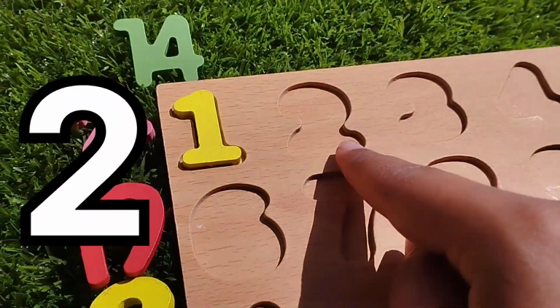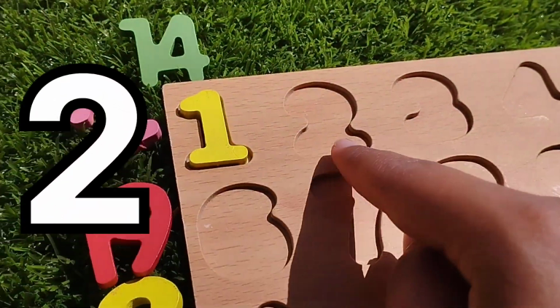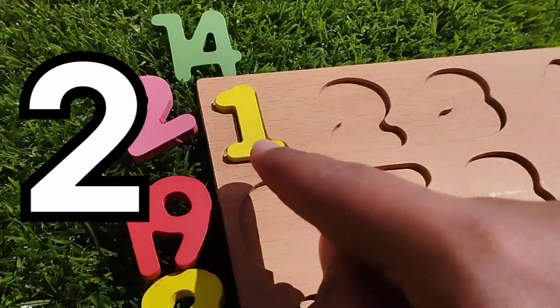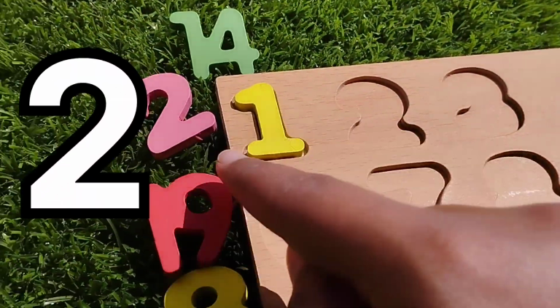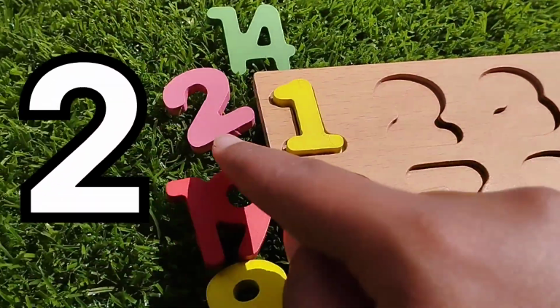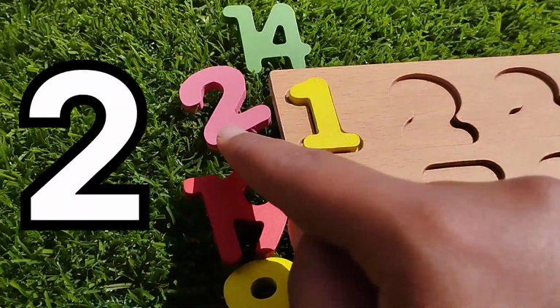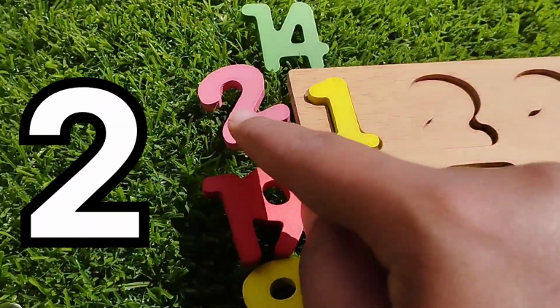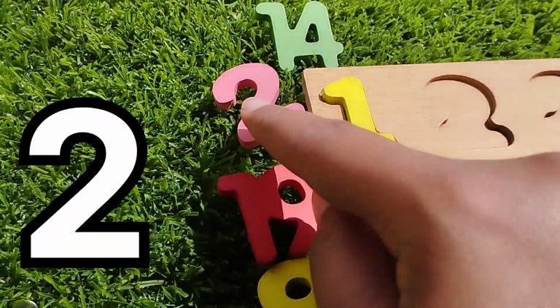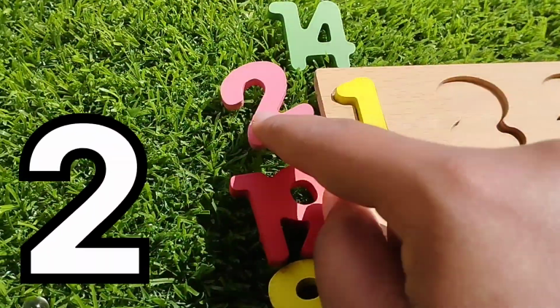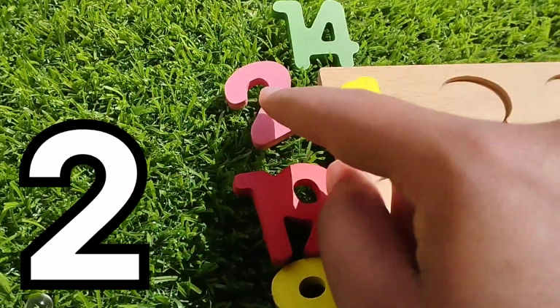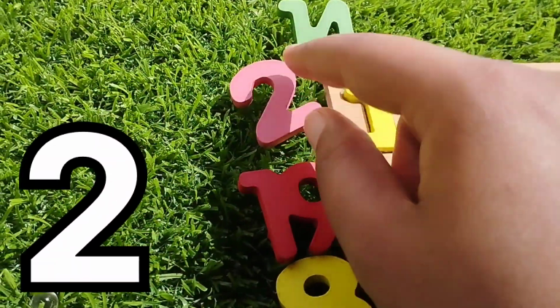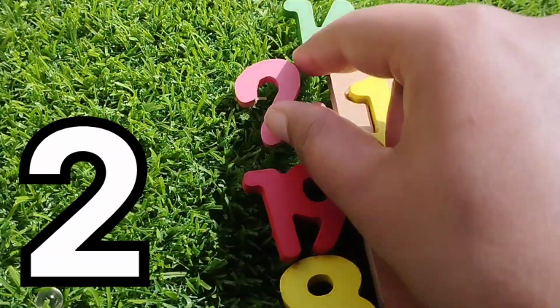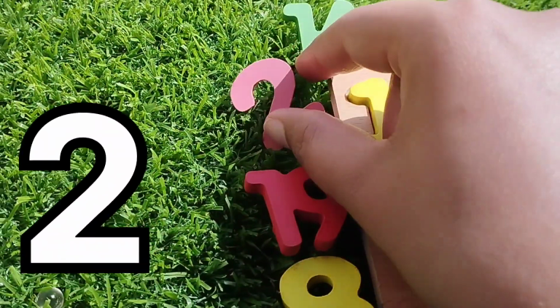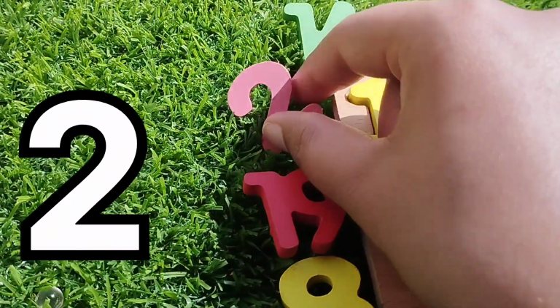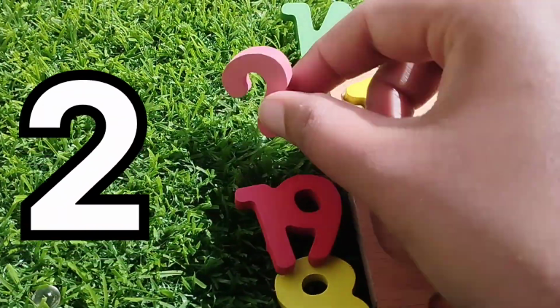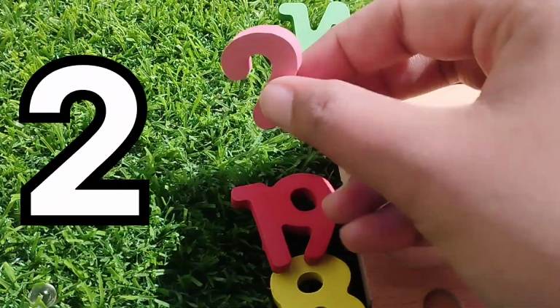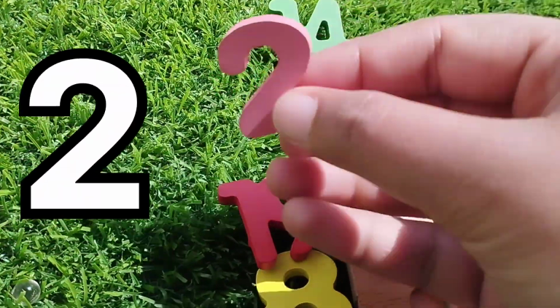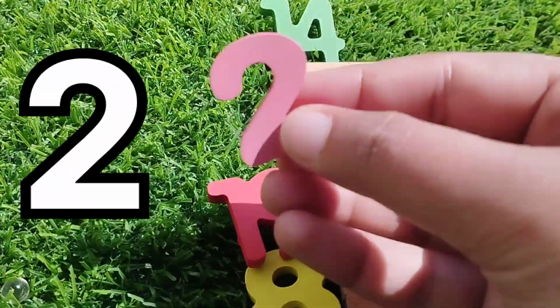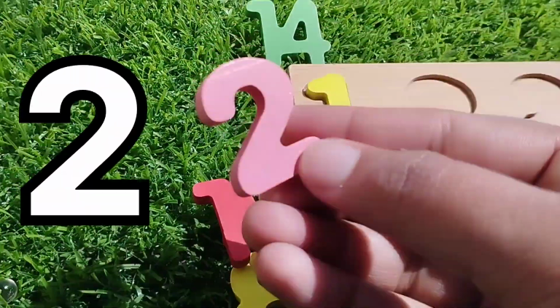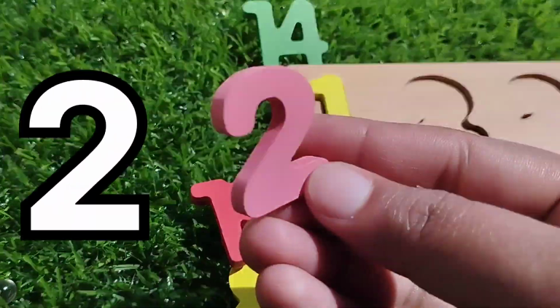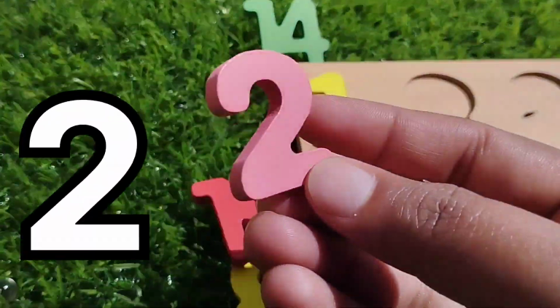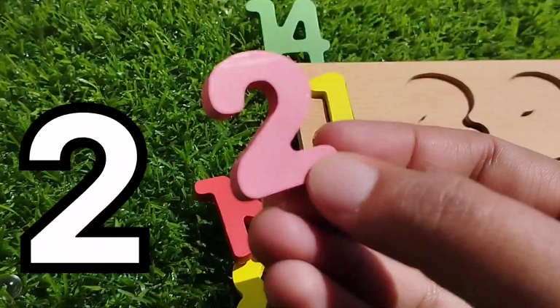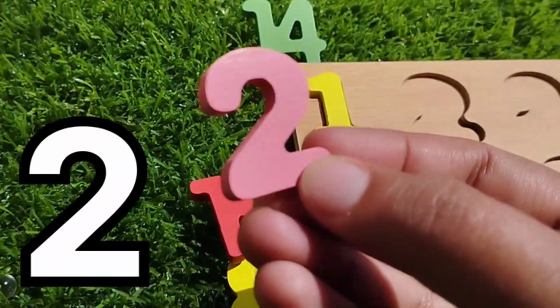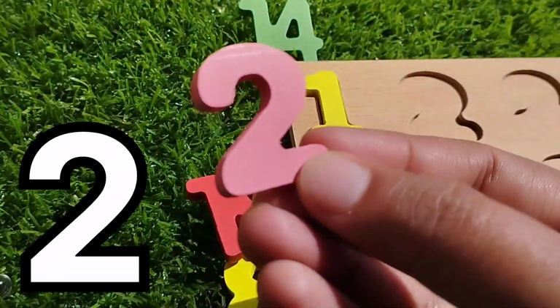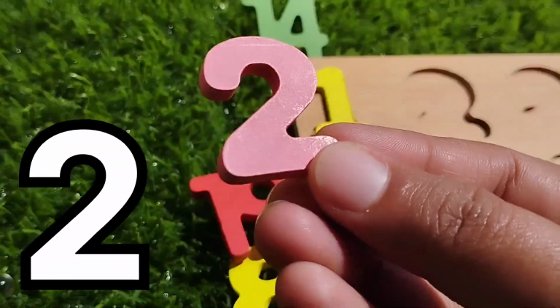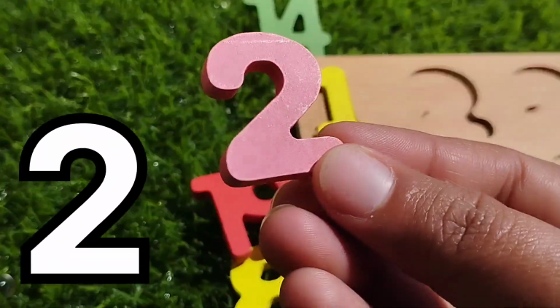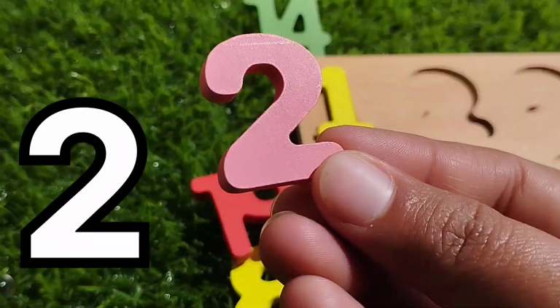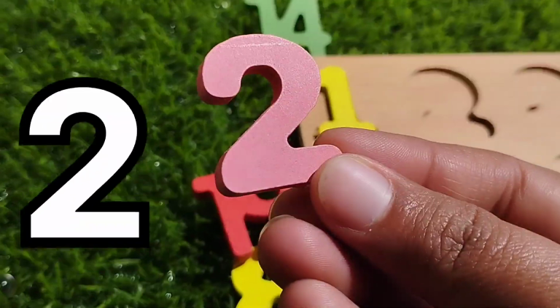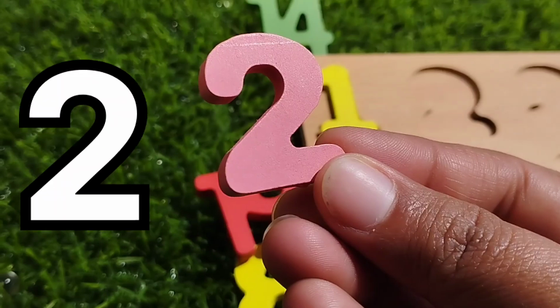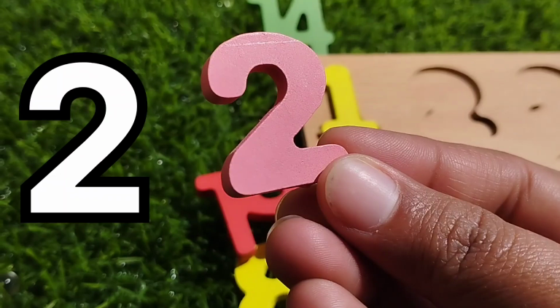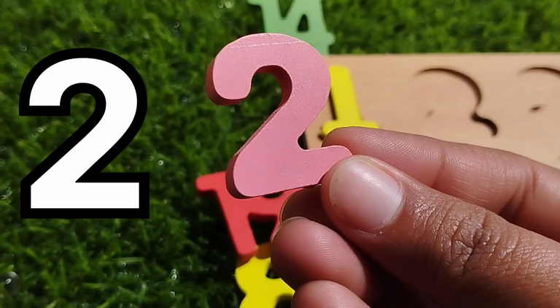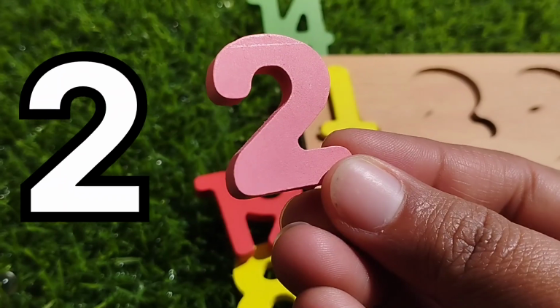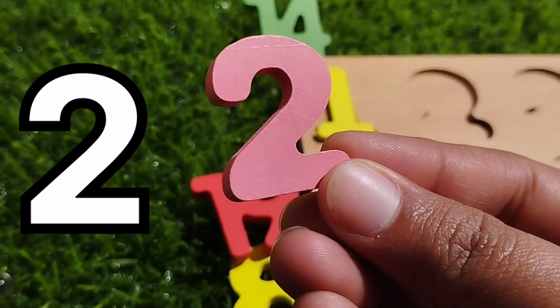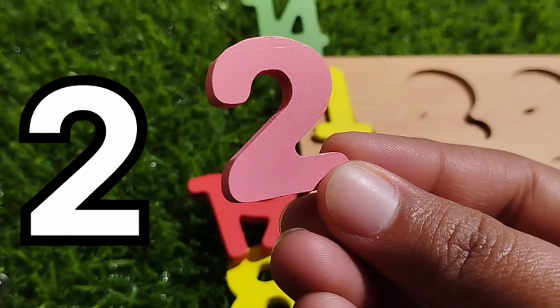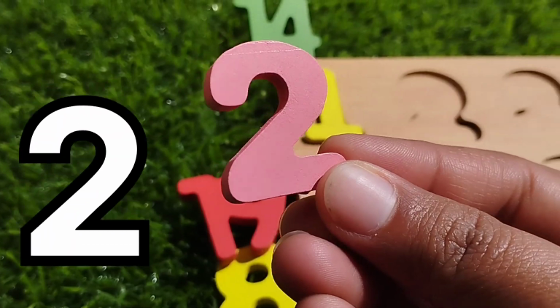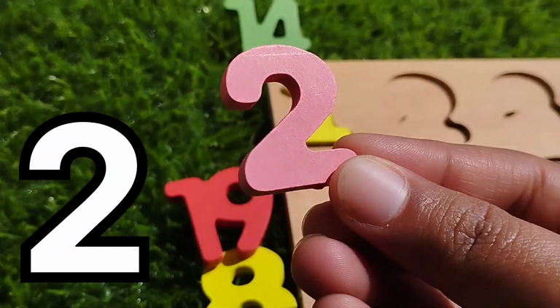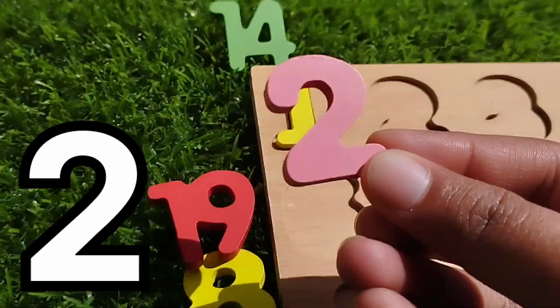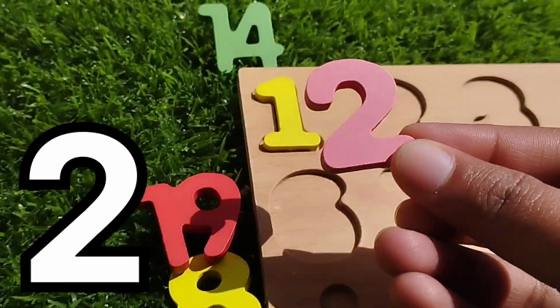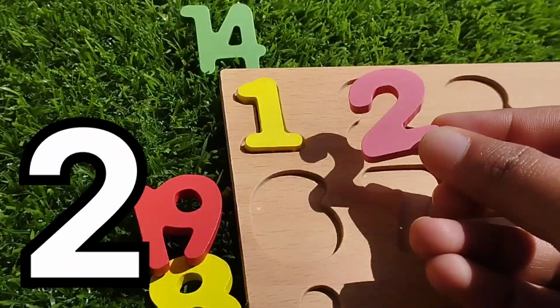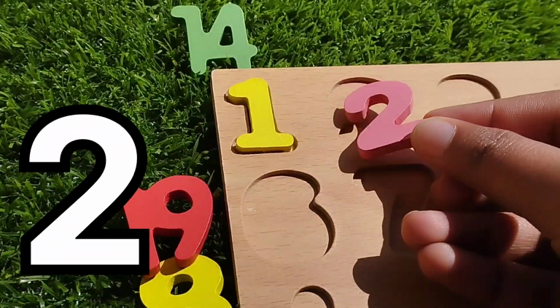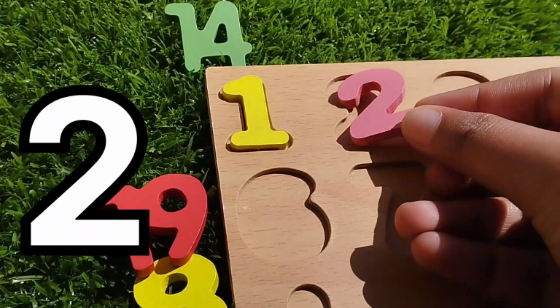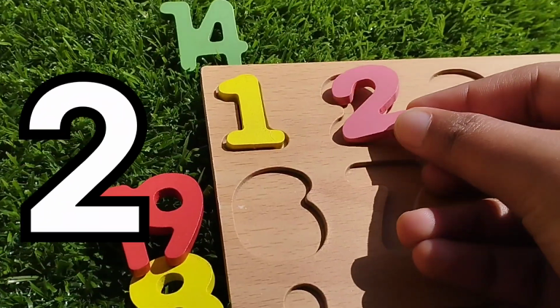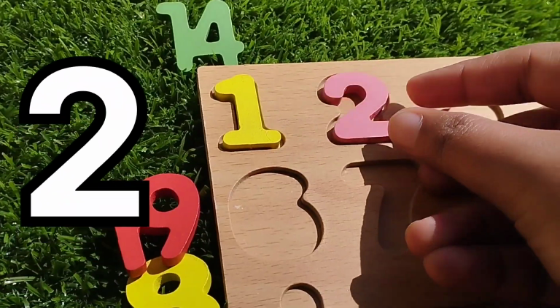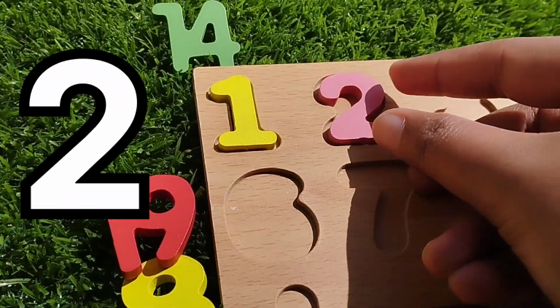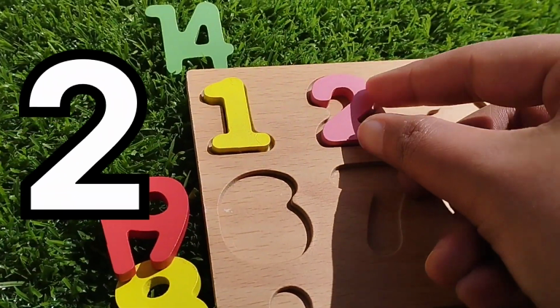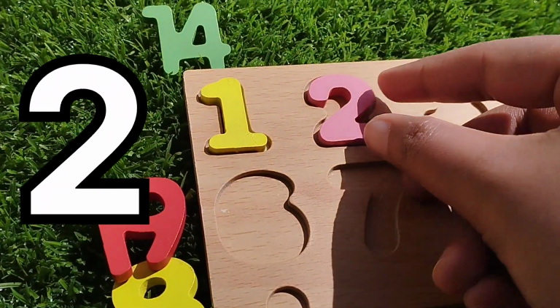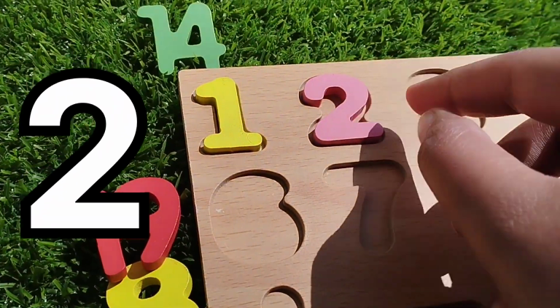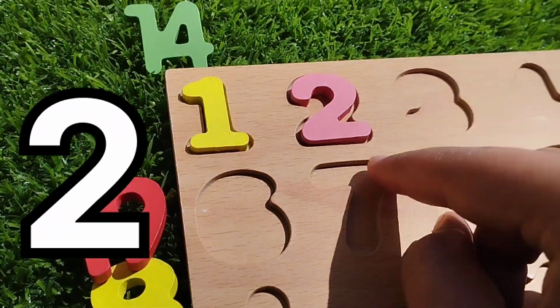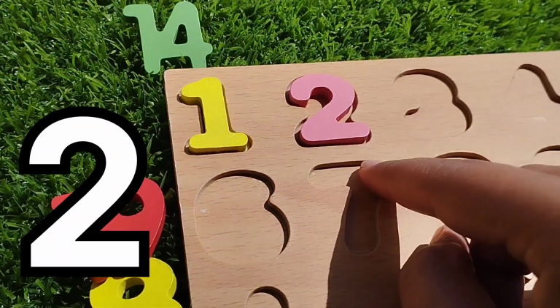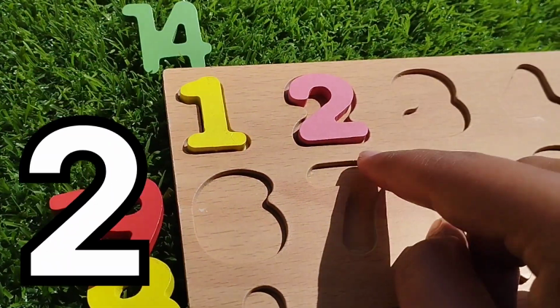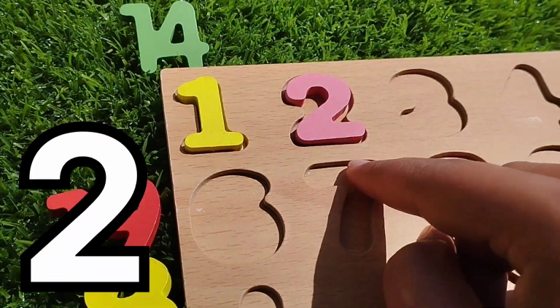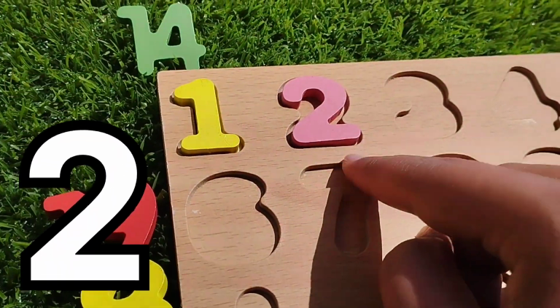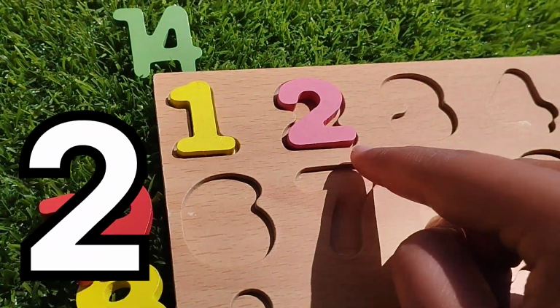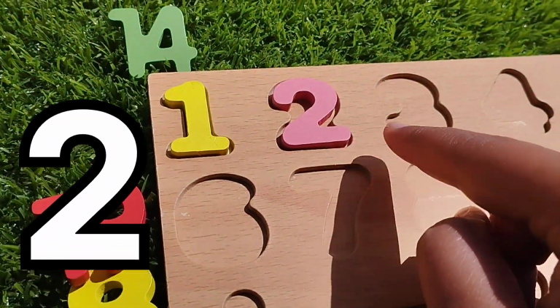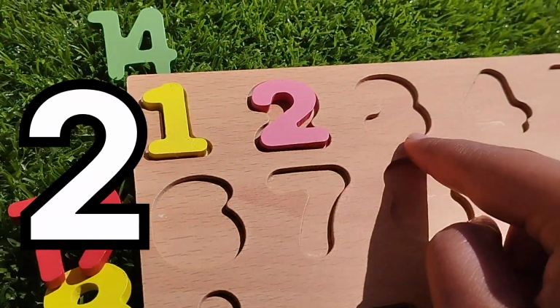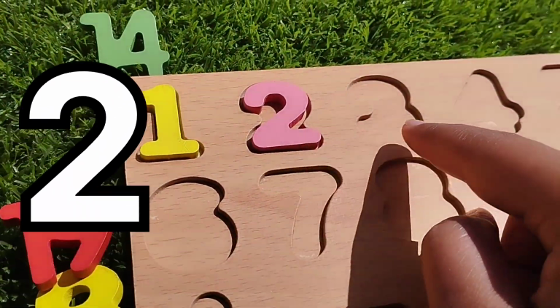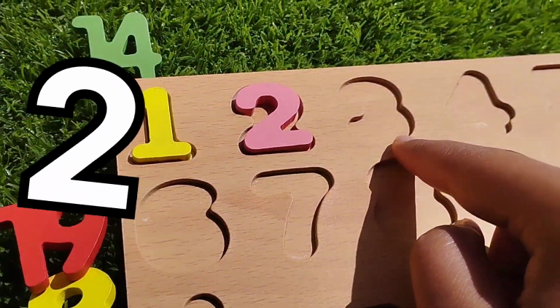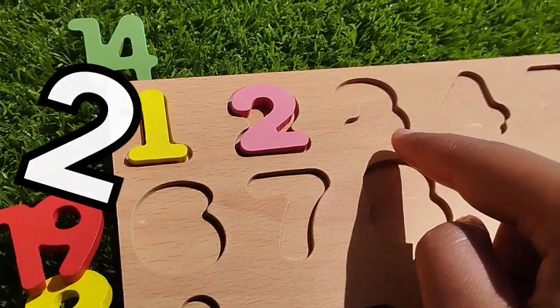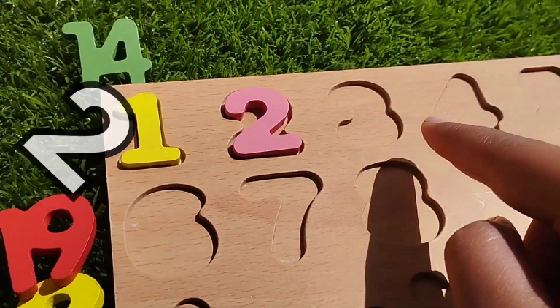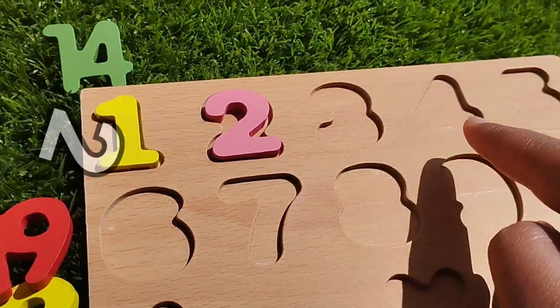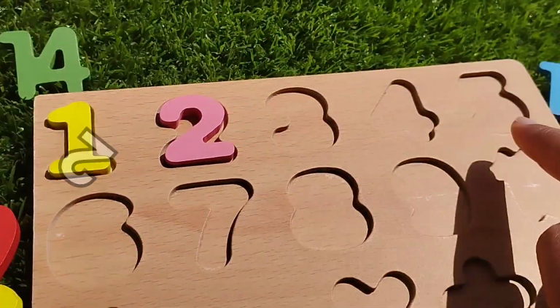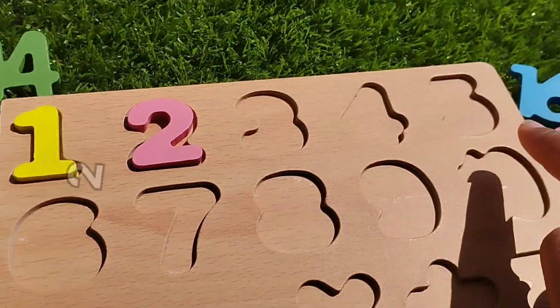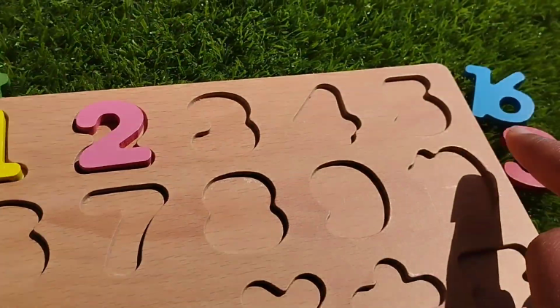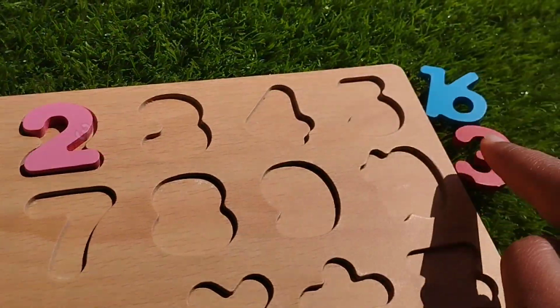The next number is number two. This is number two.